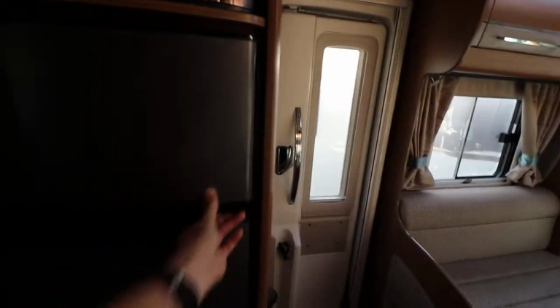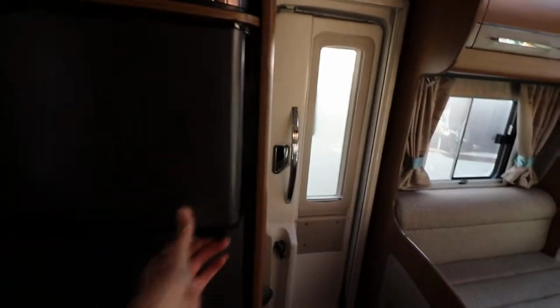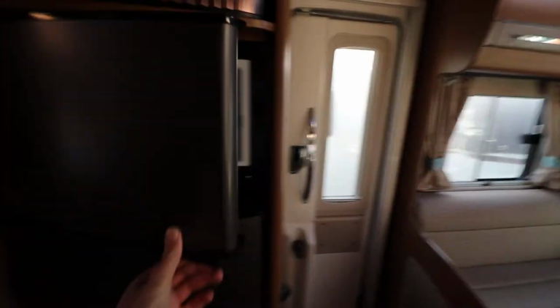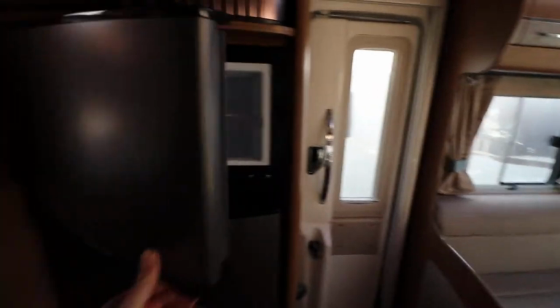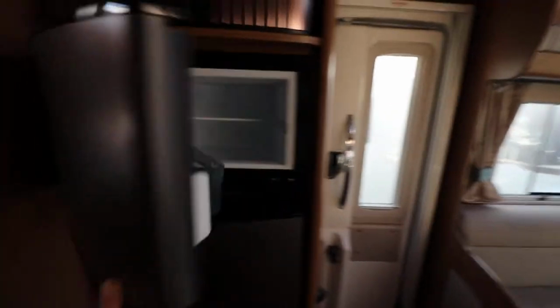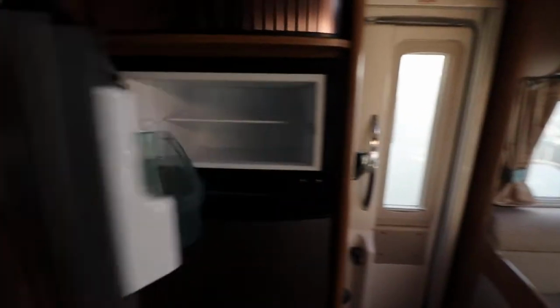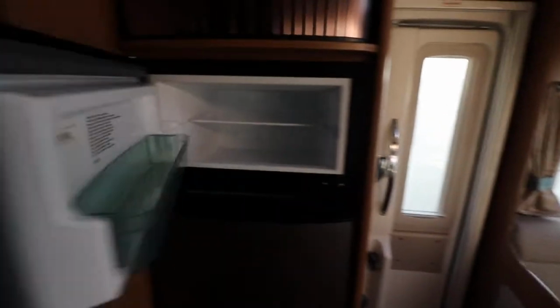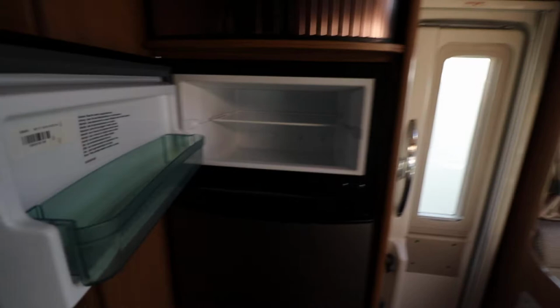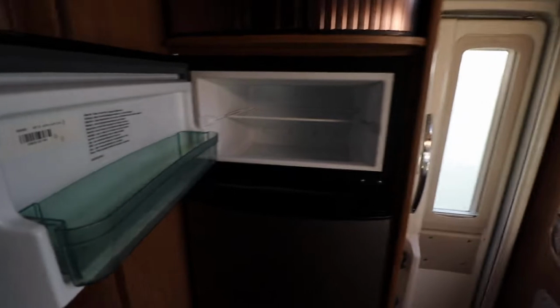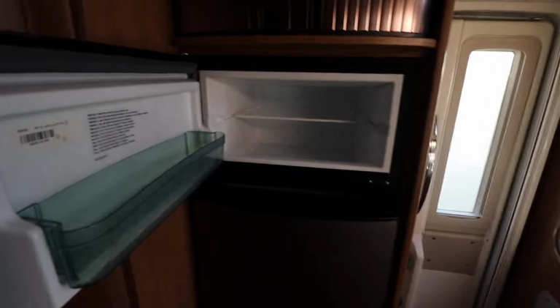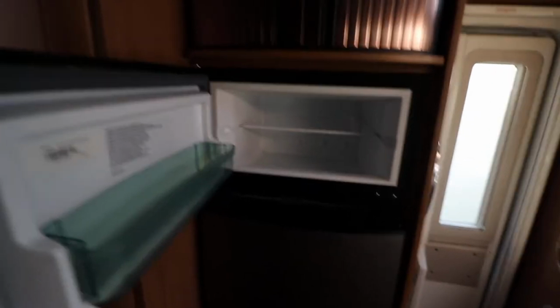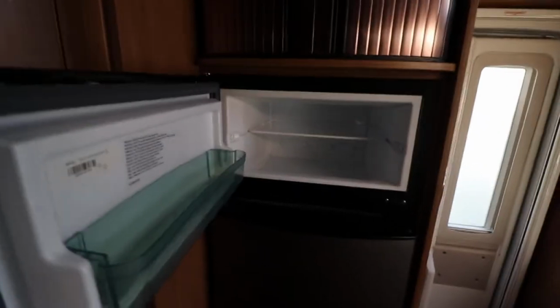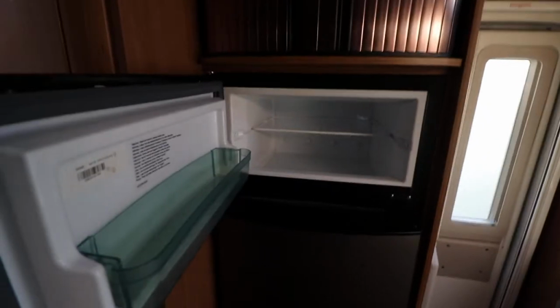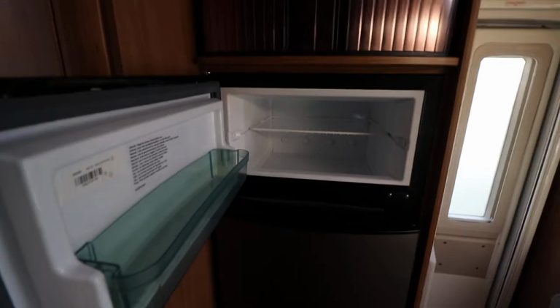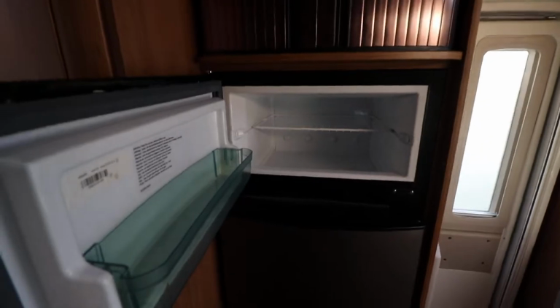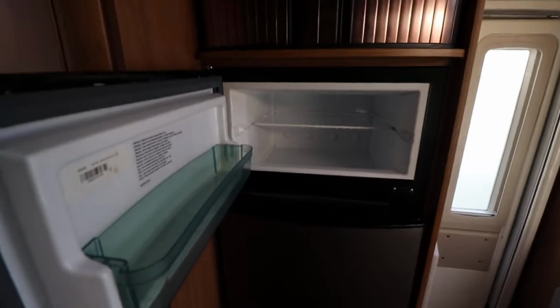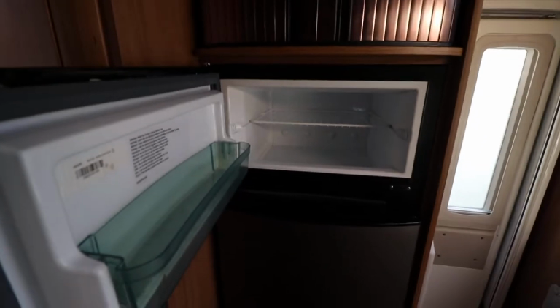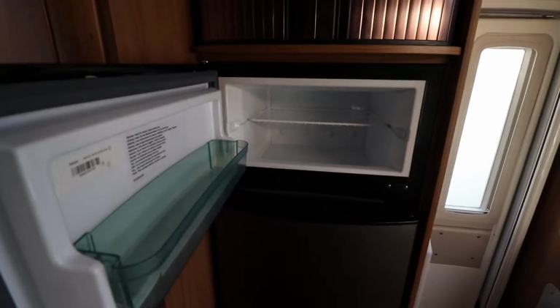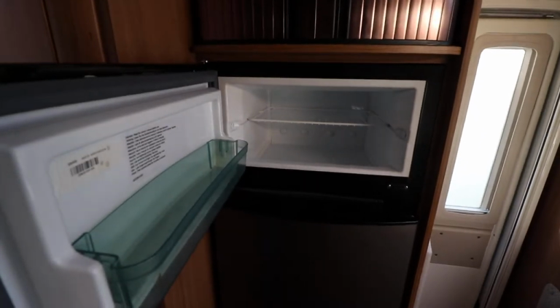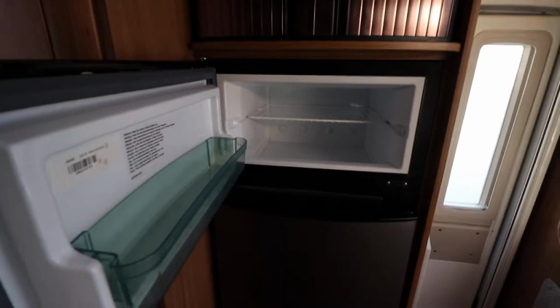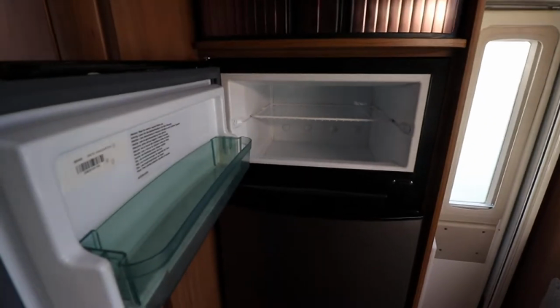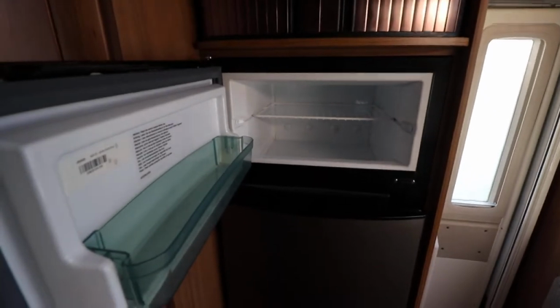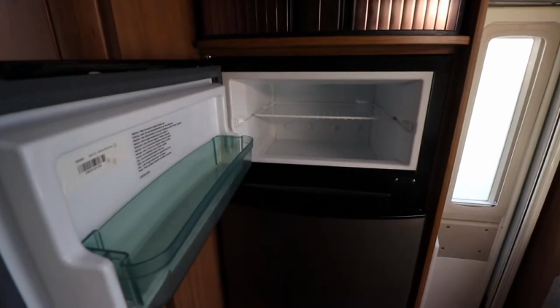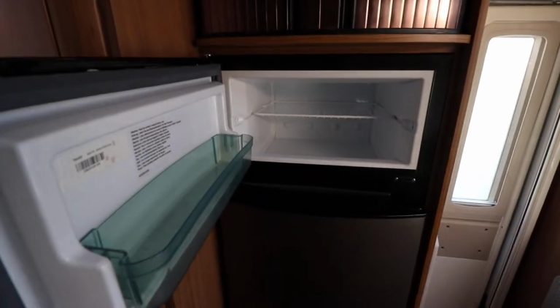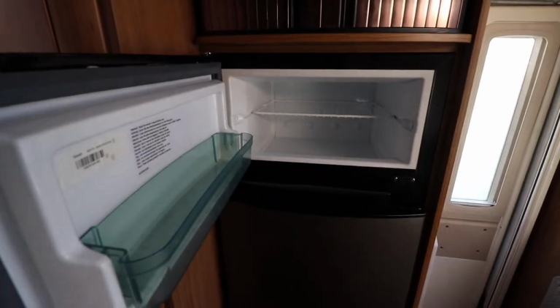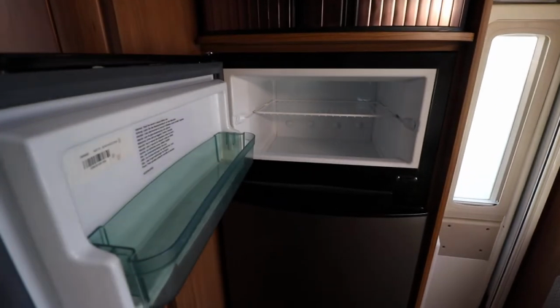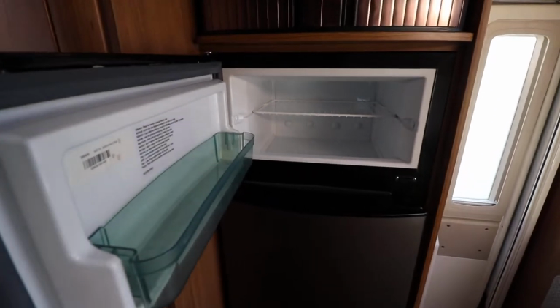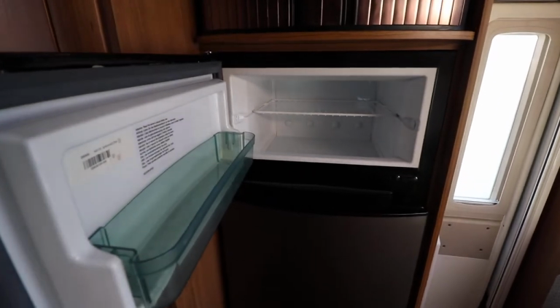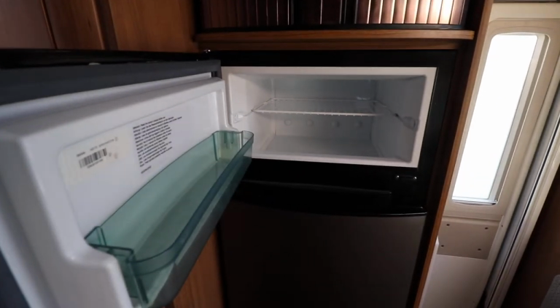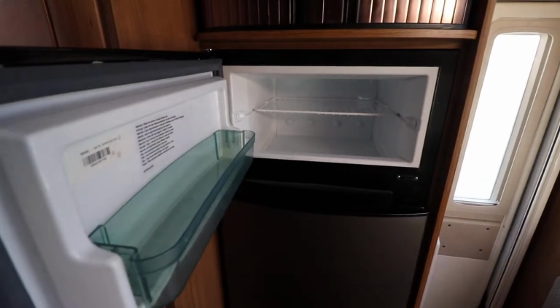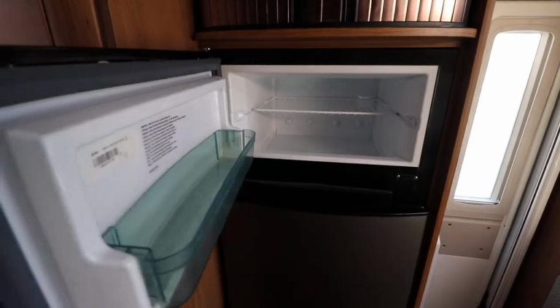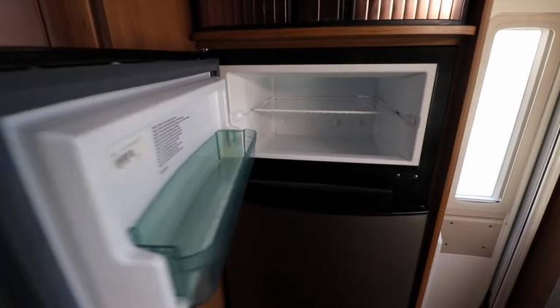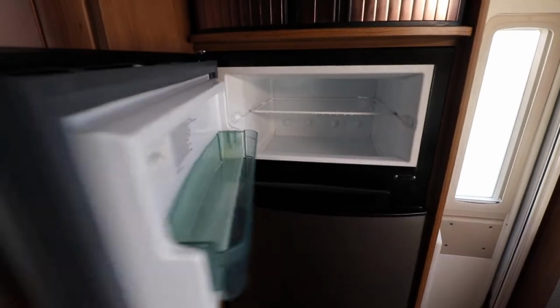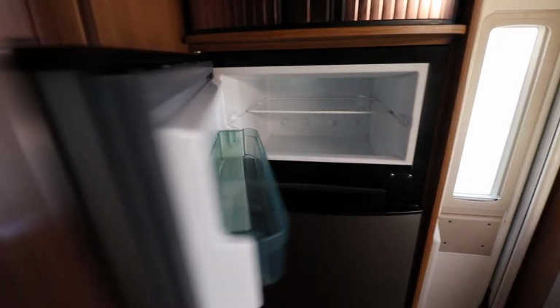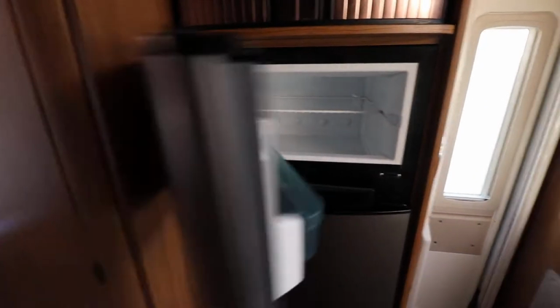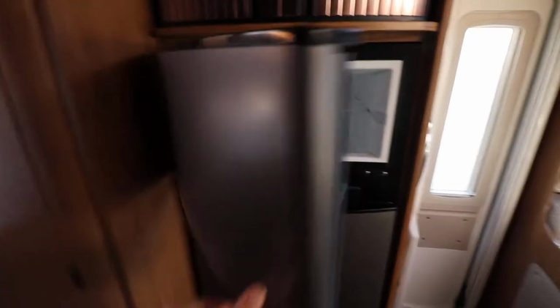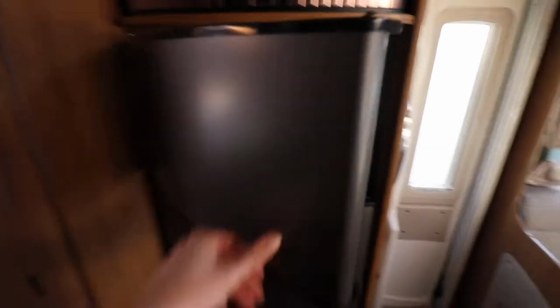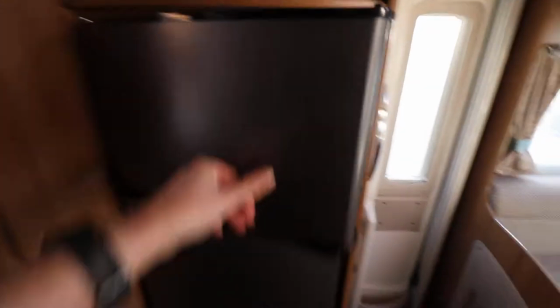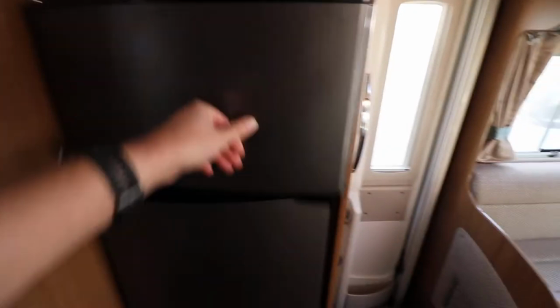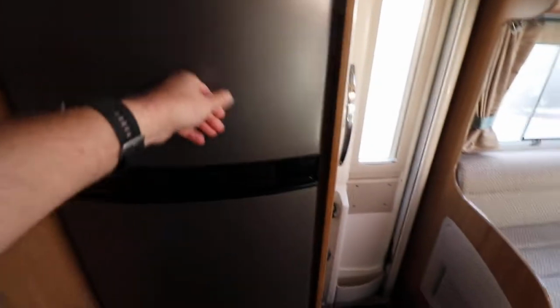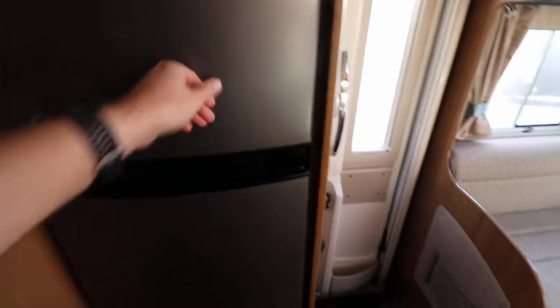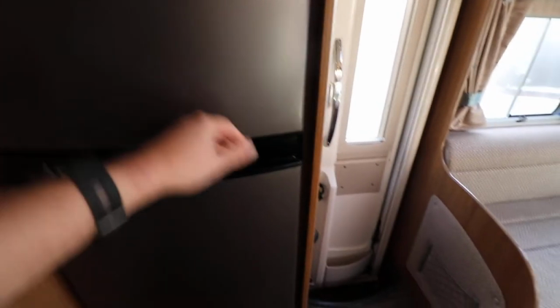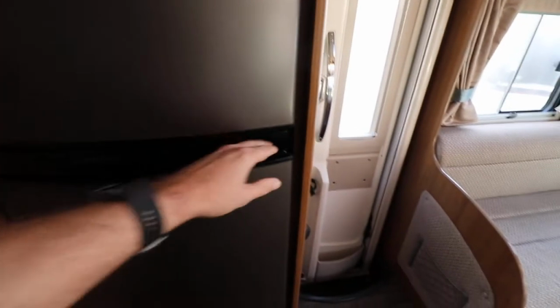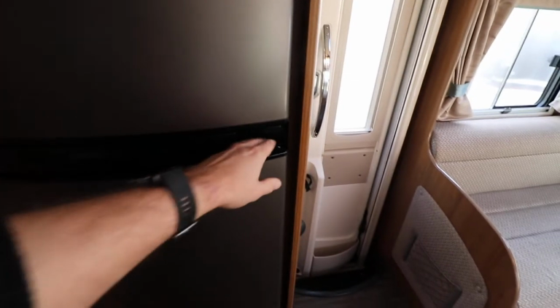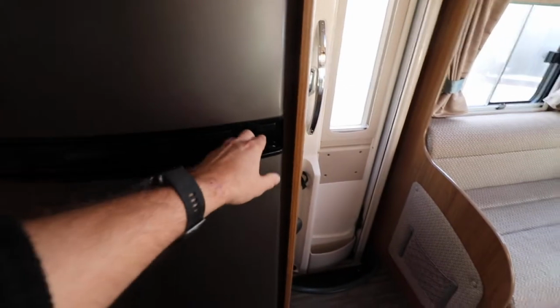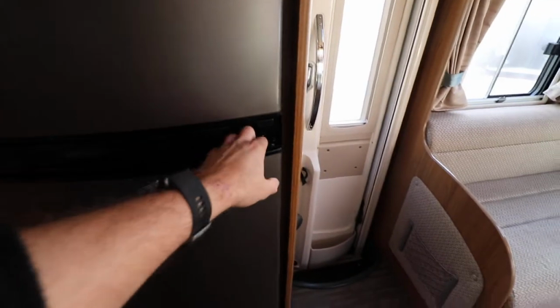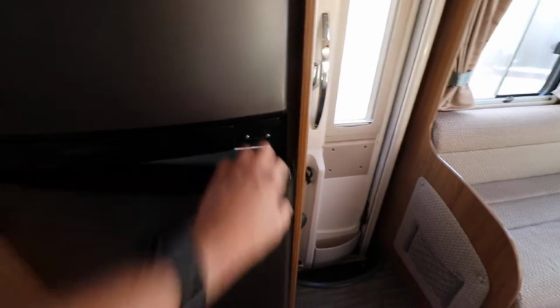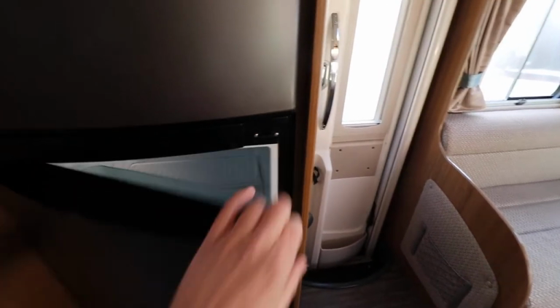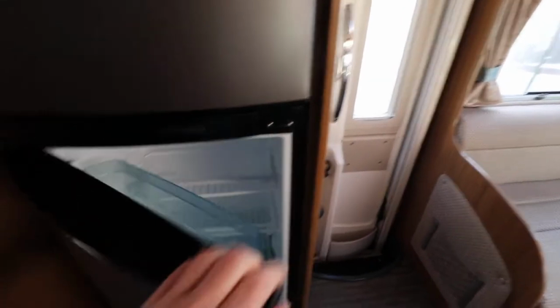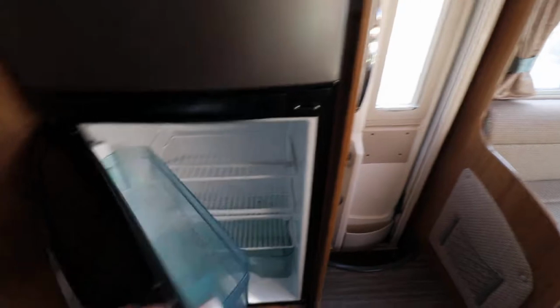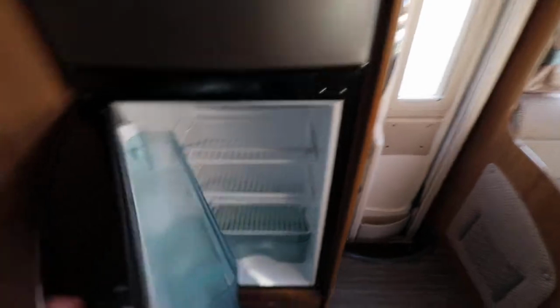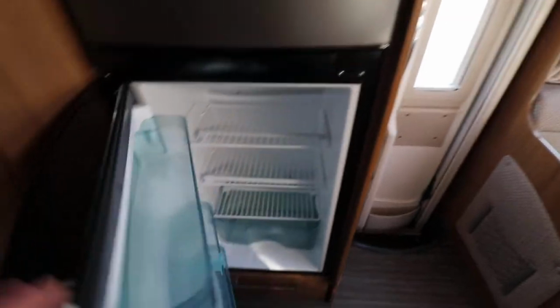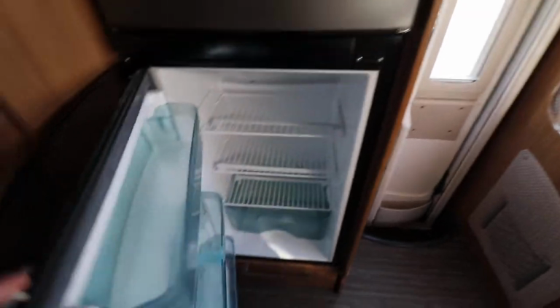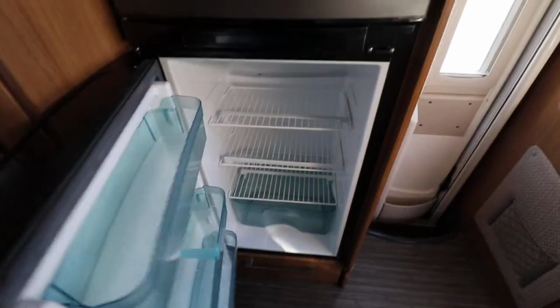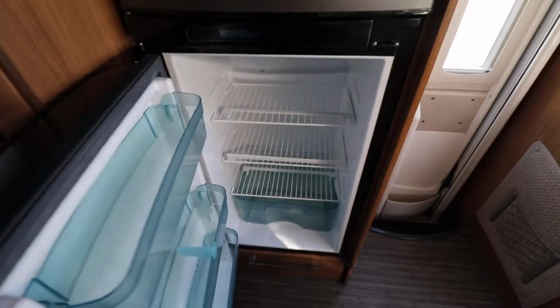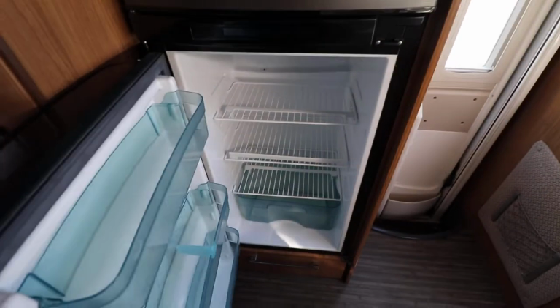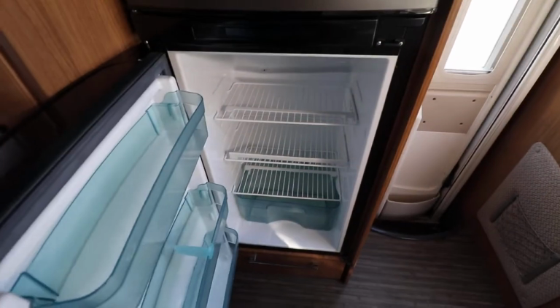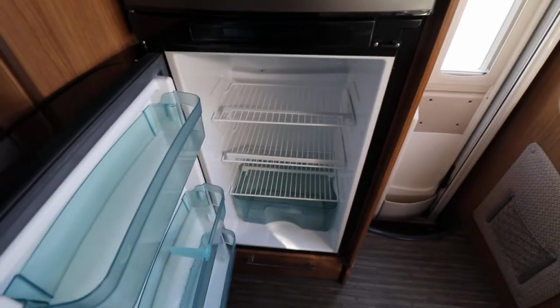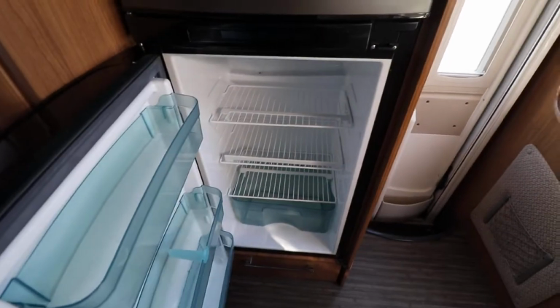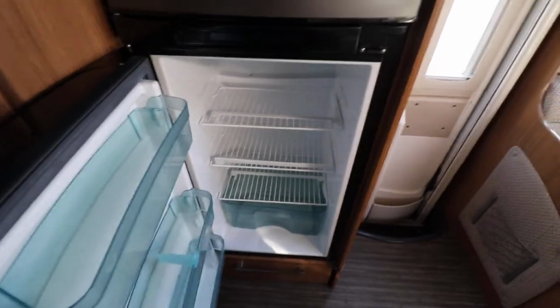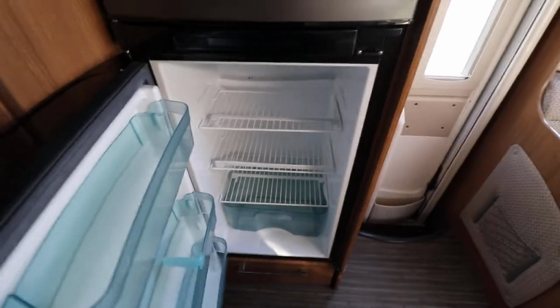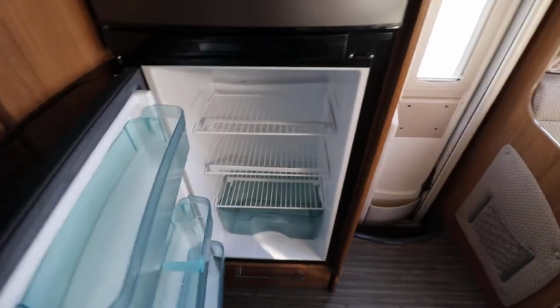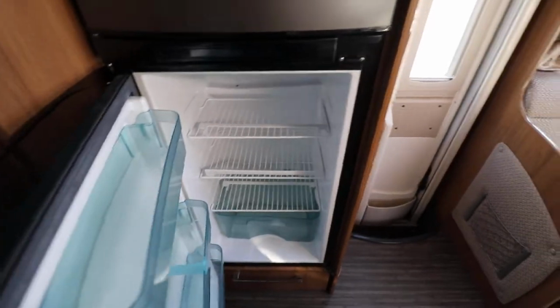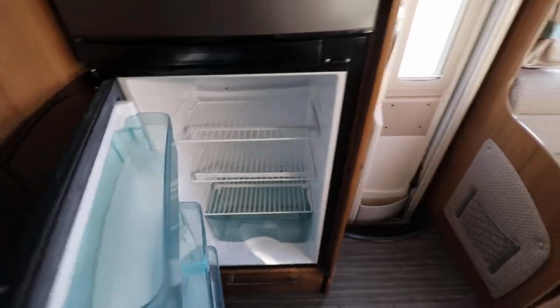We have a fridge freezer. It's auto energy switchover so you've got your freezer section on top, and below there is a fridge as well.